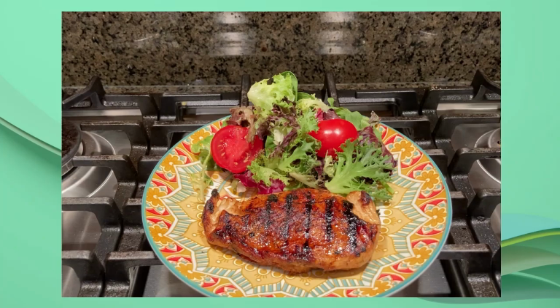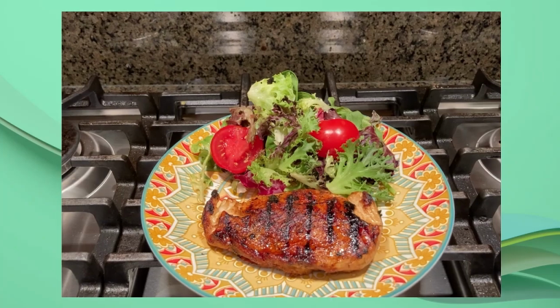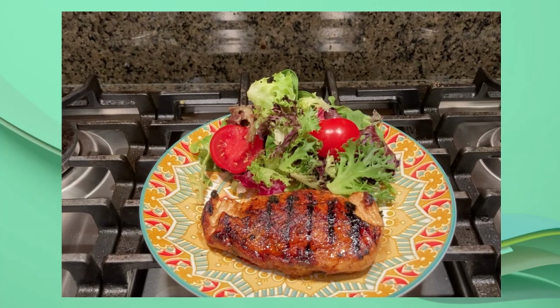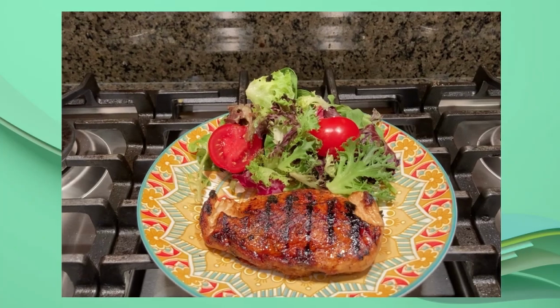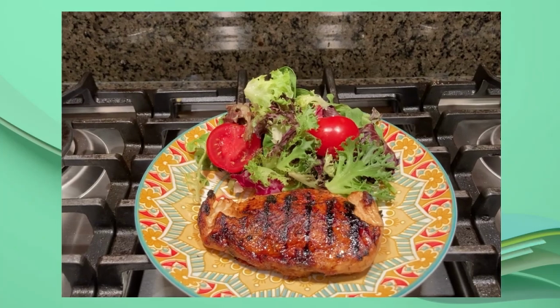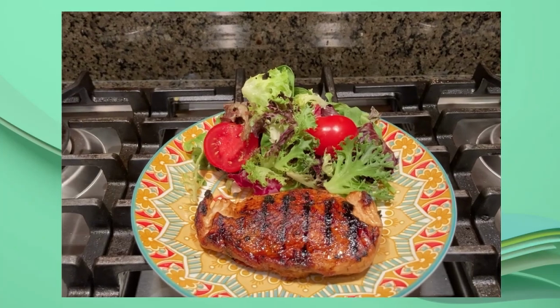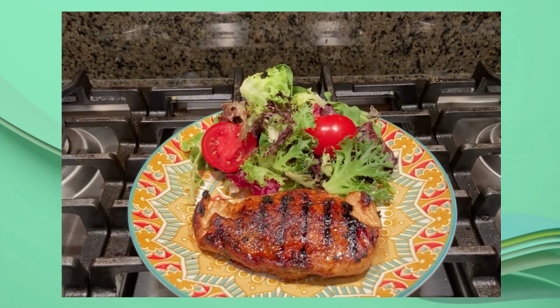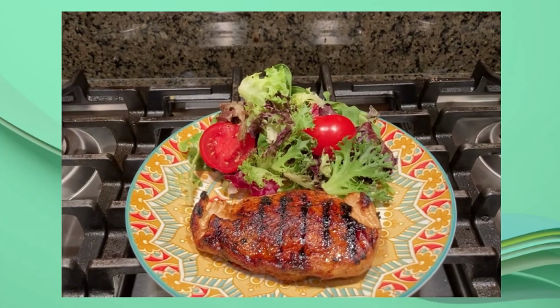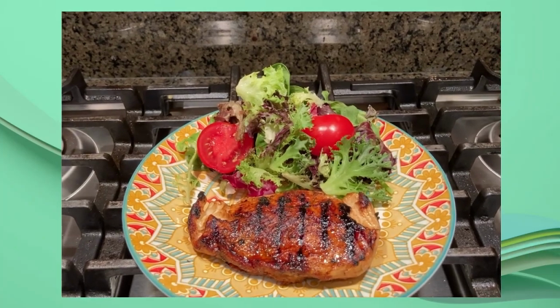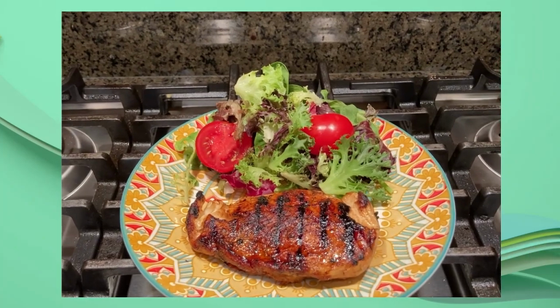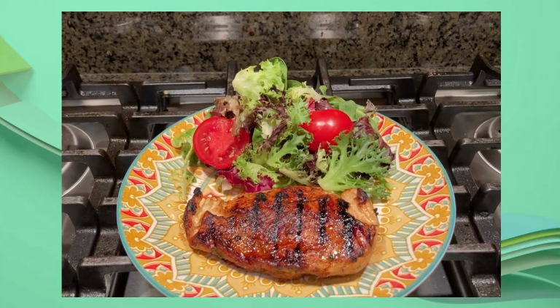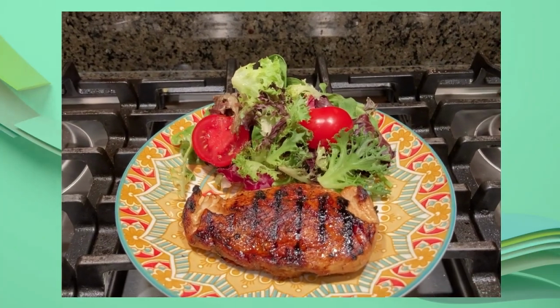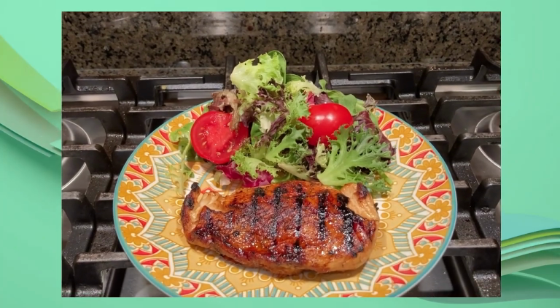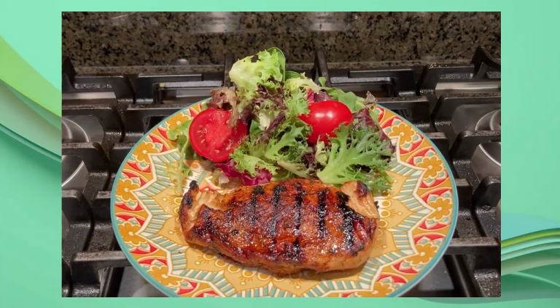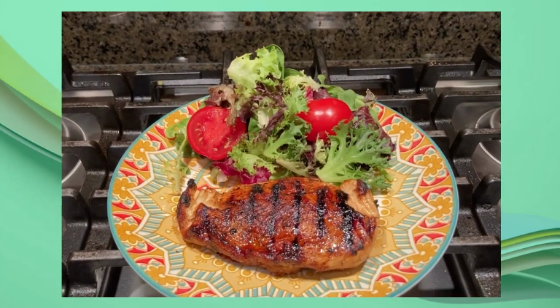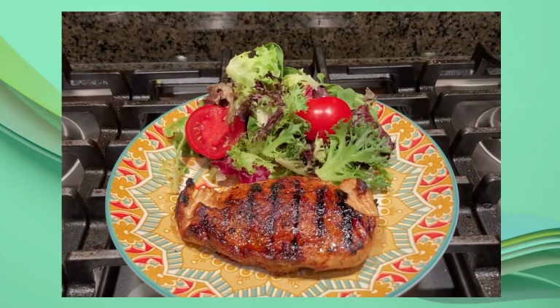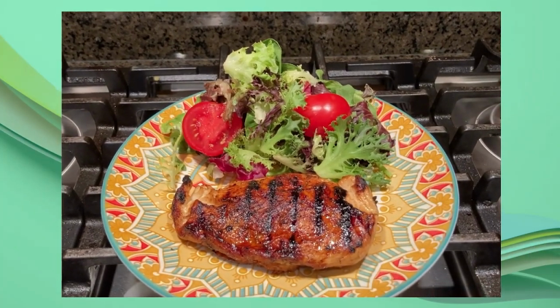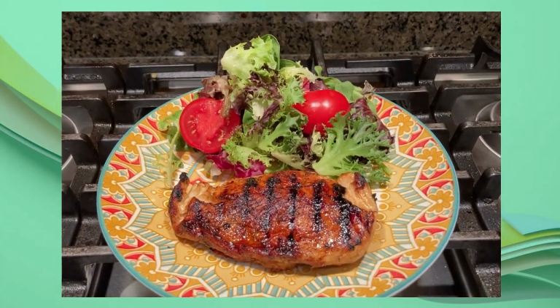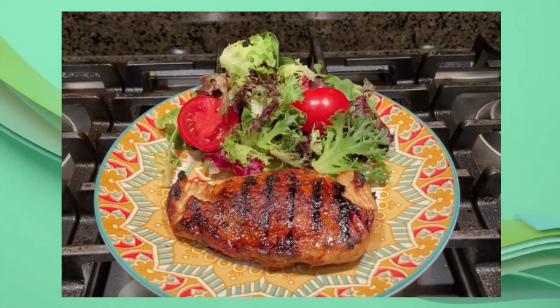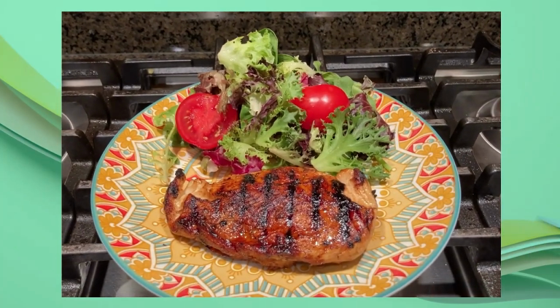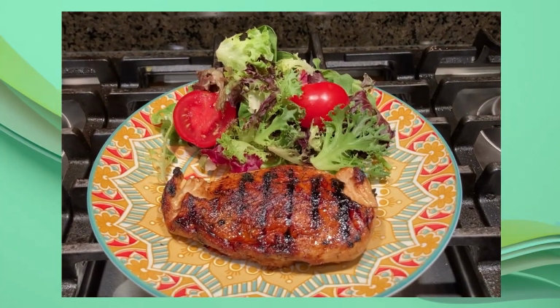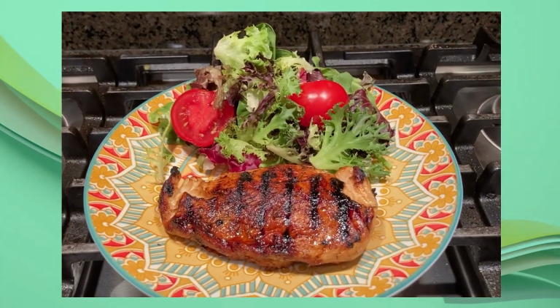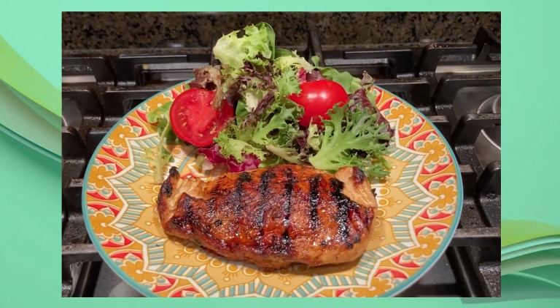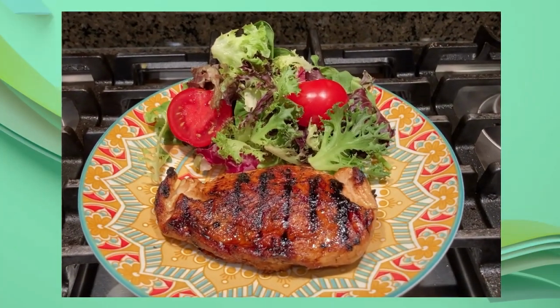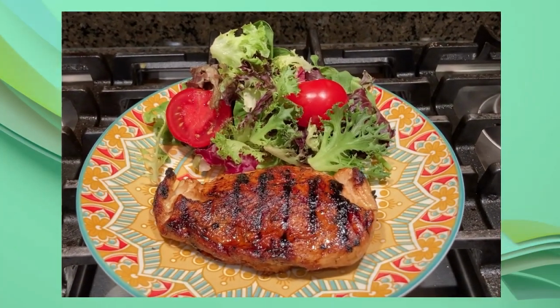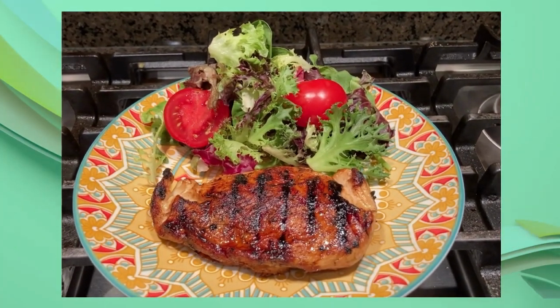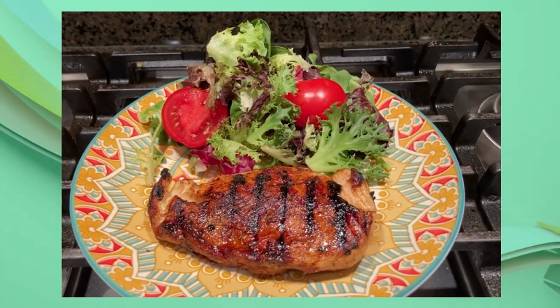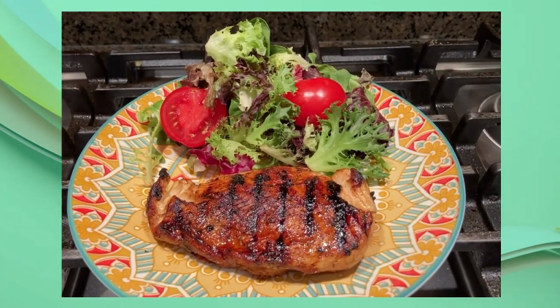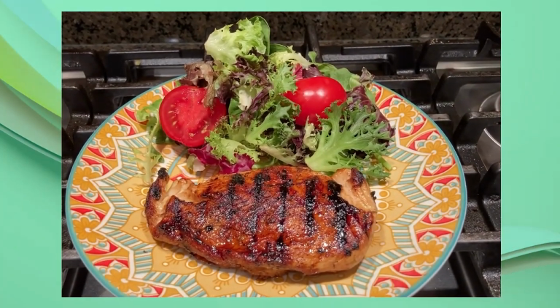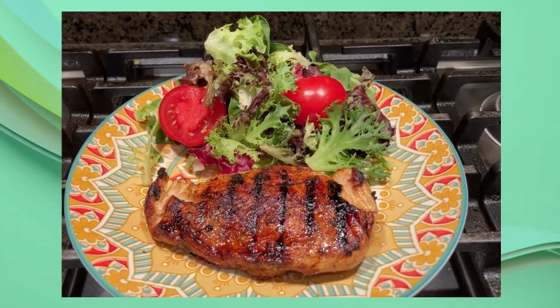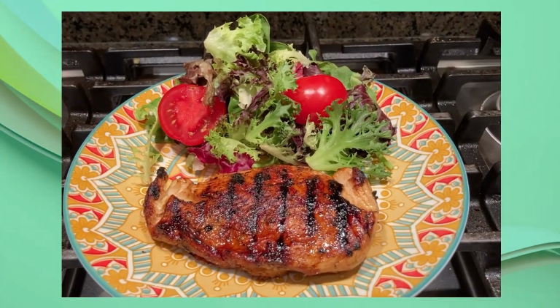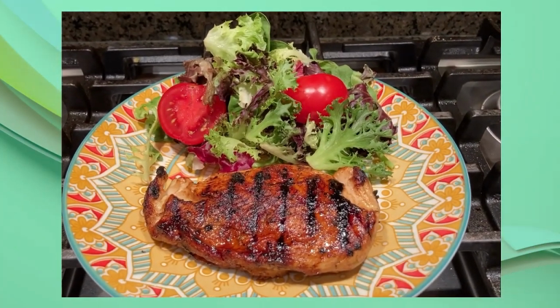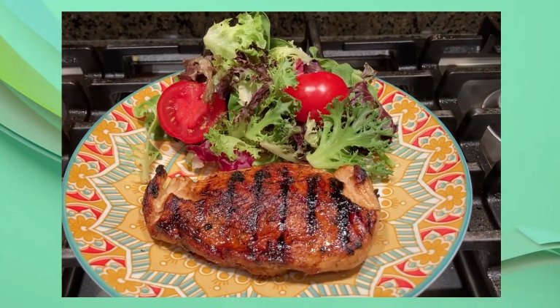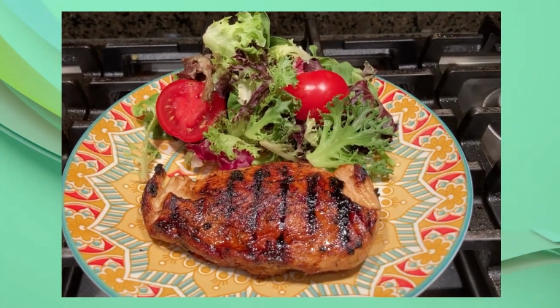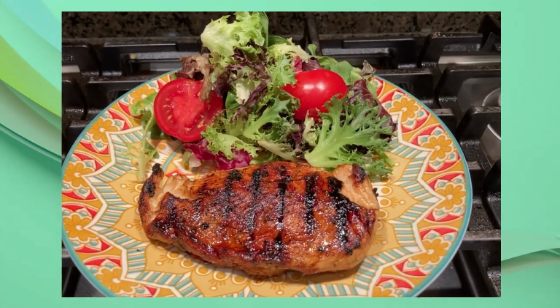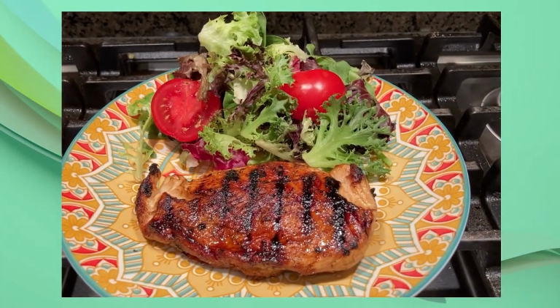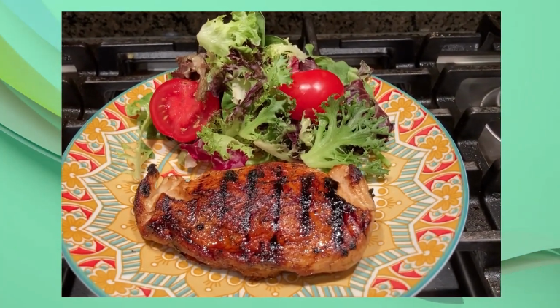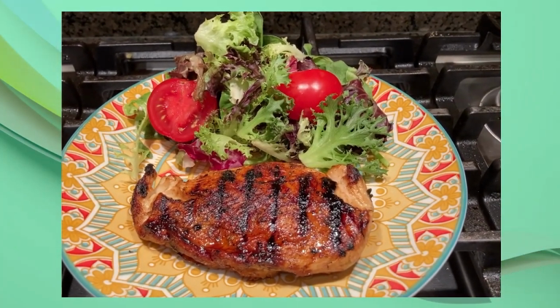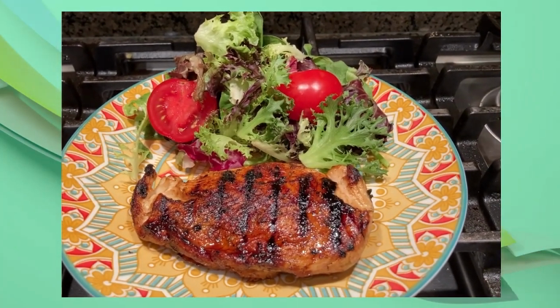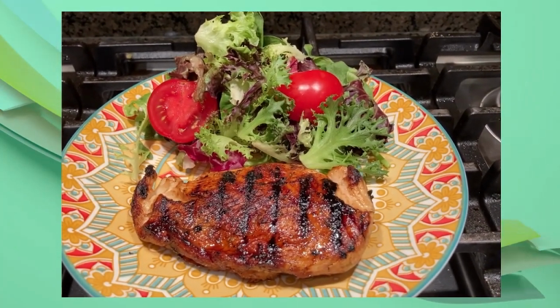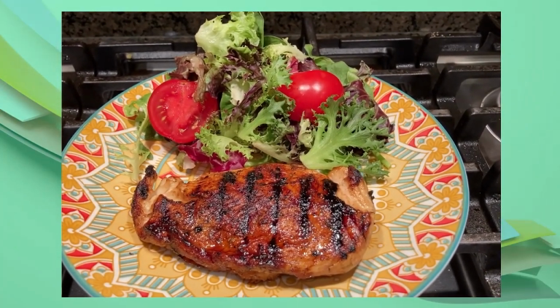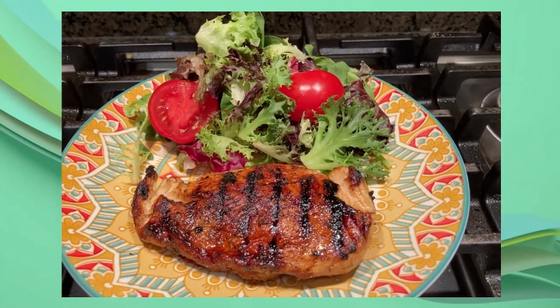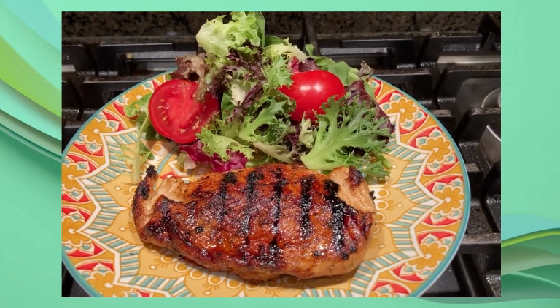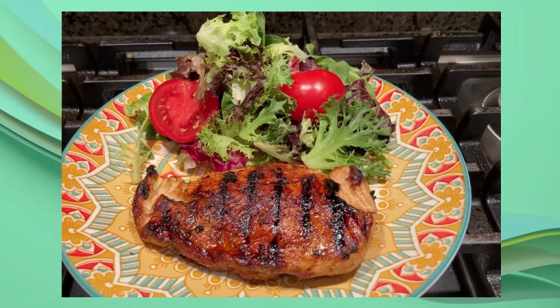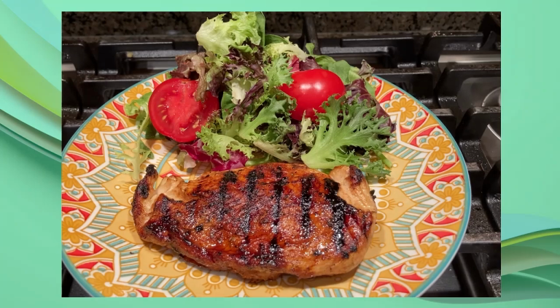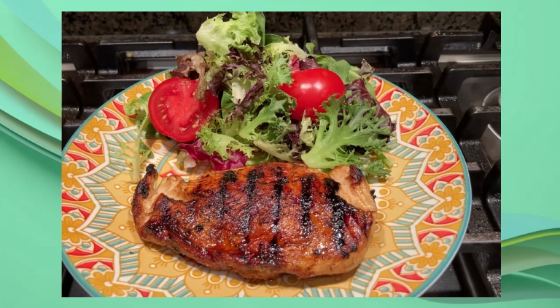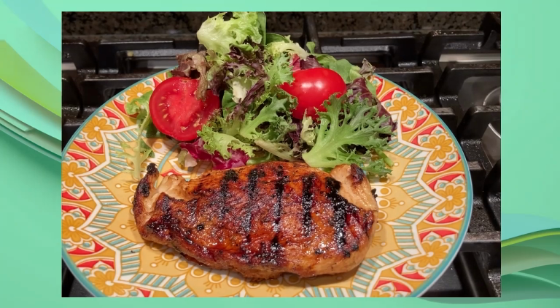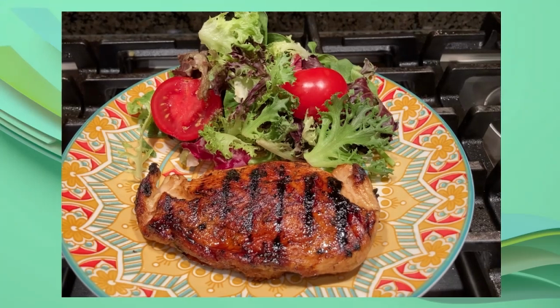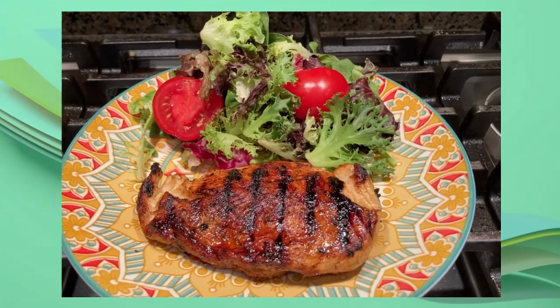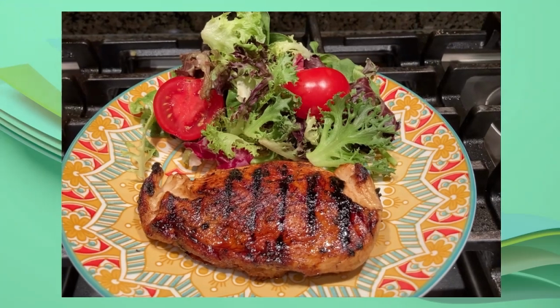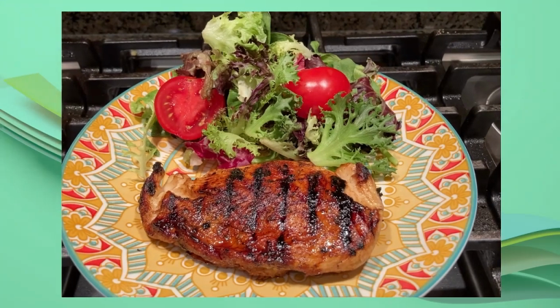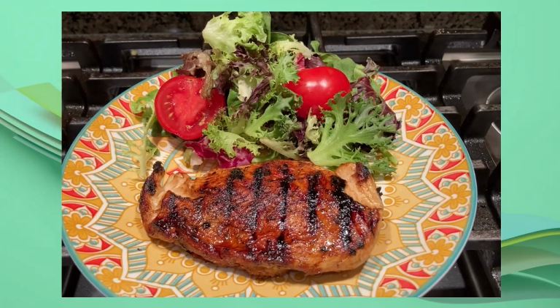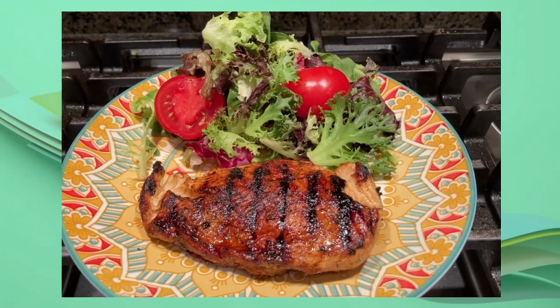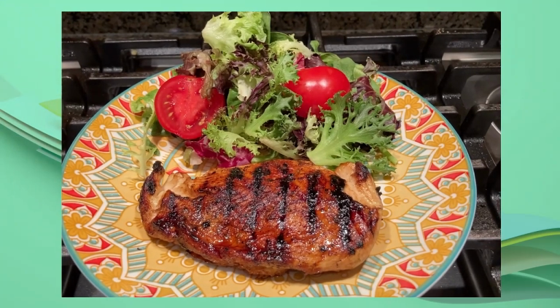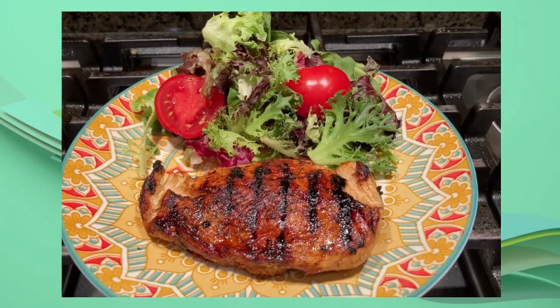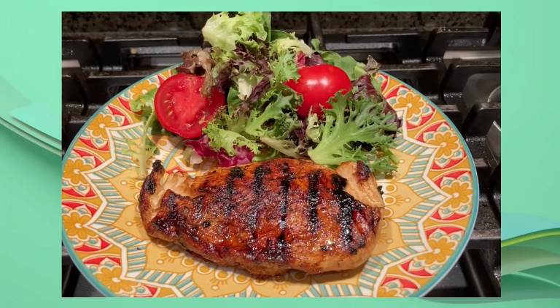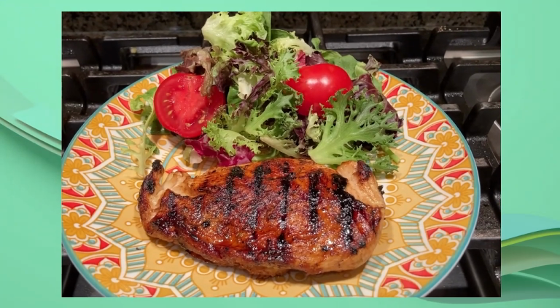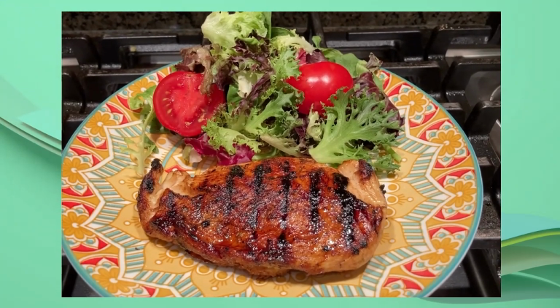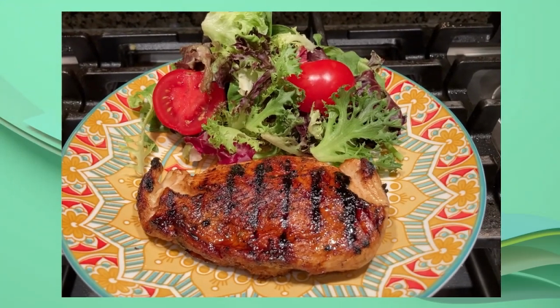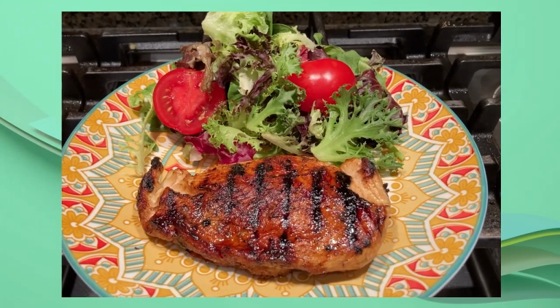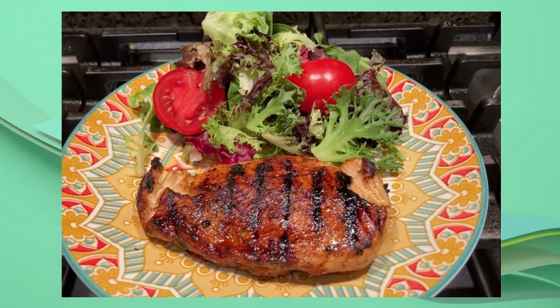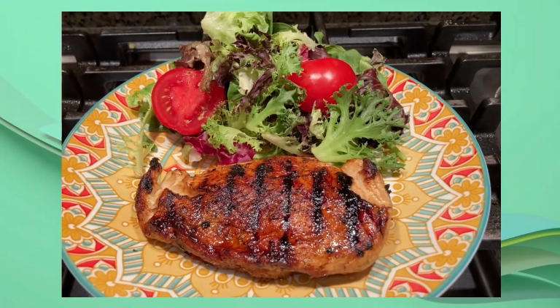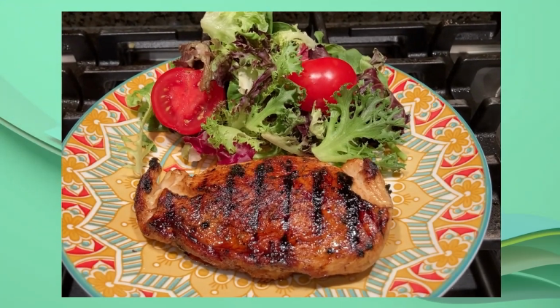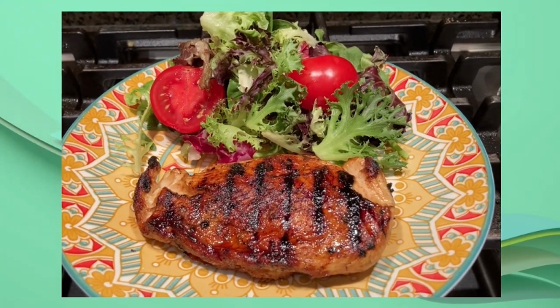Look at that — balsamic chicken breast! What an easy way to elevate a meal. It looks and tastes absolutely amazing.